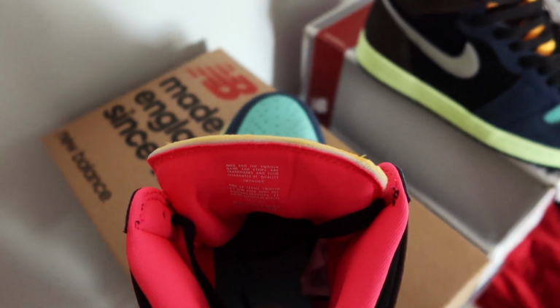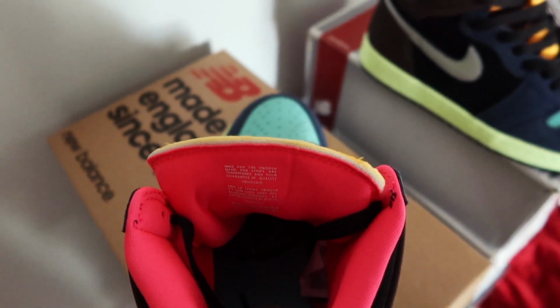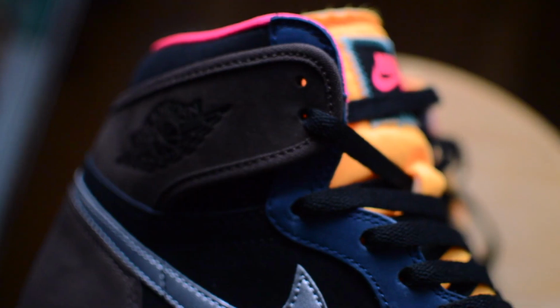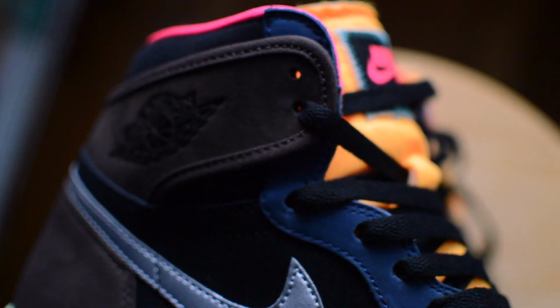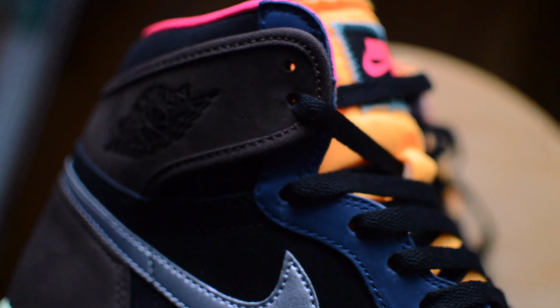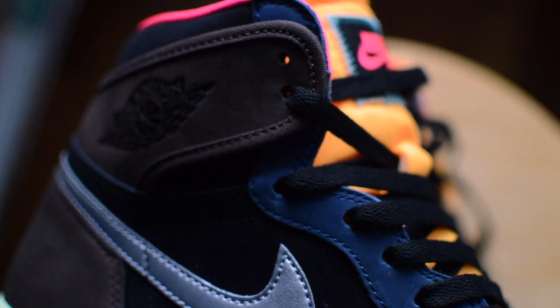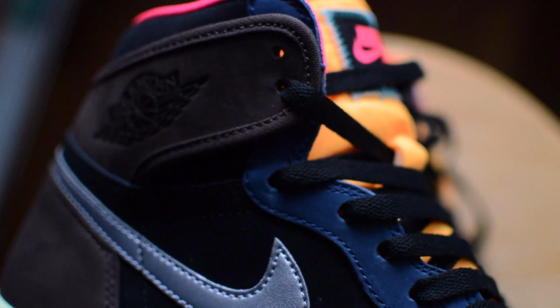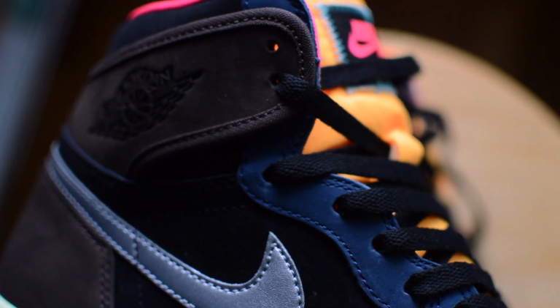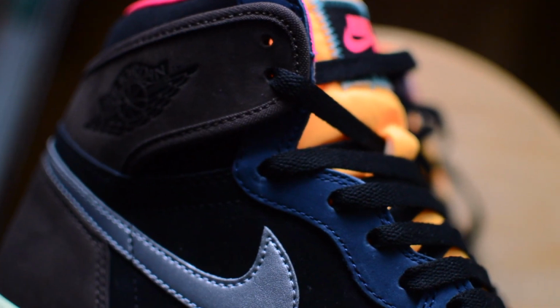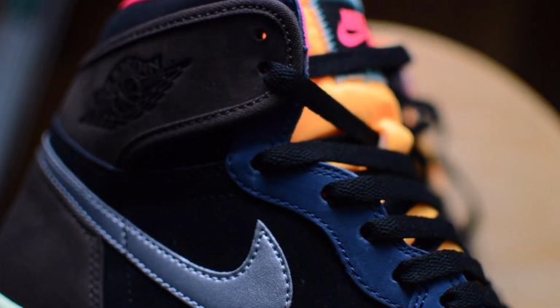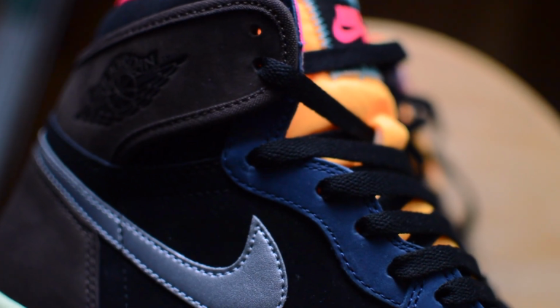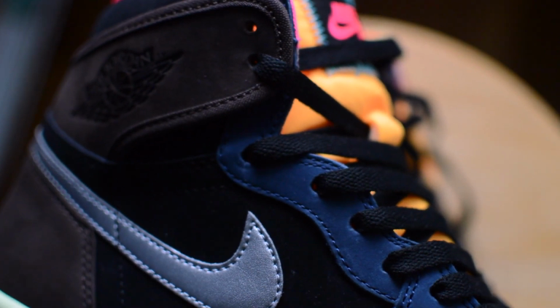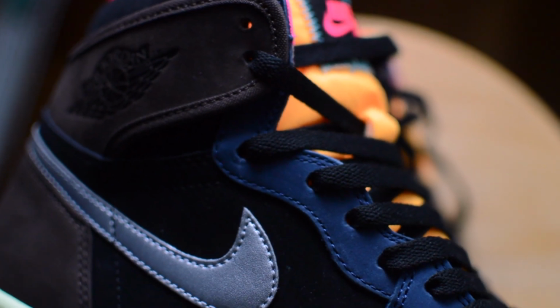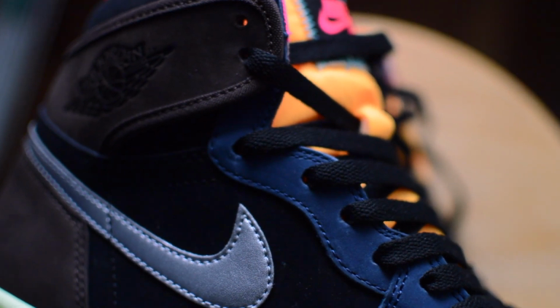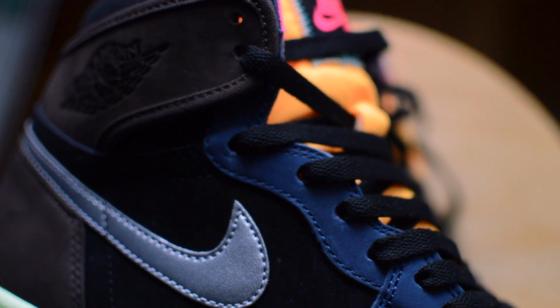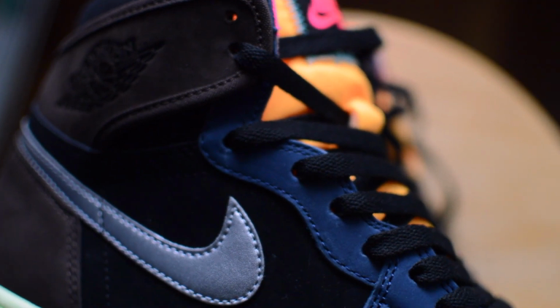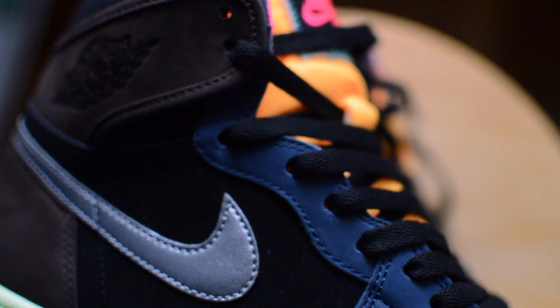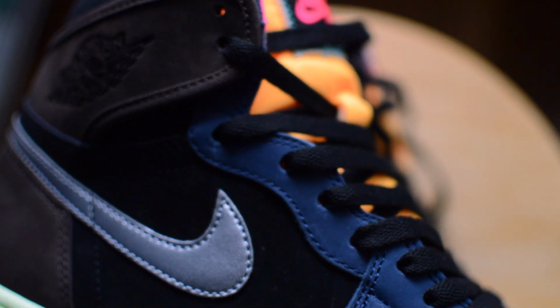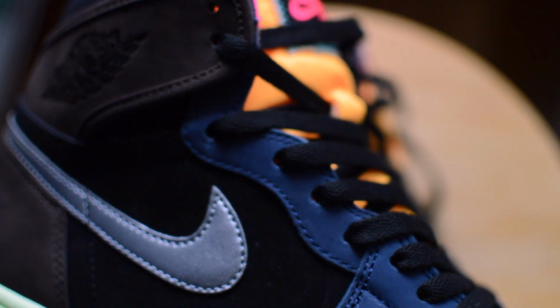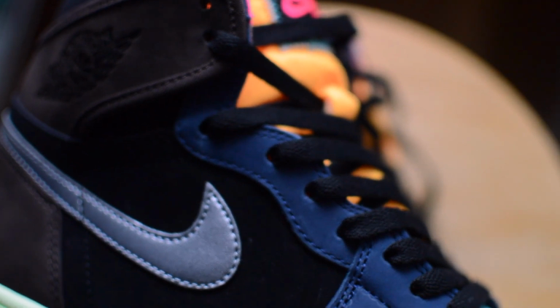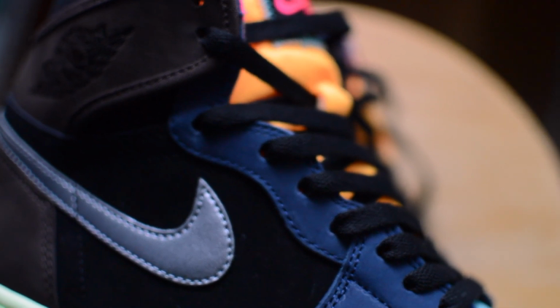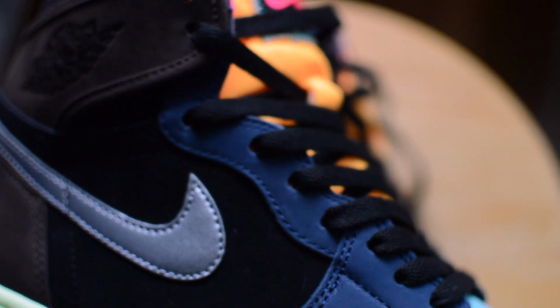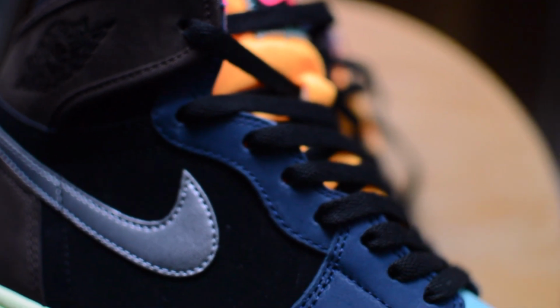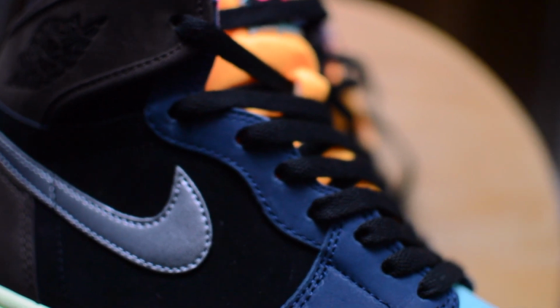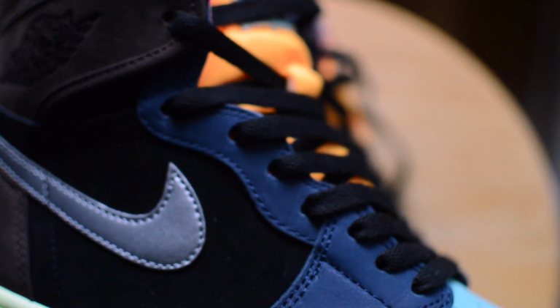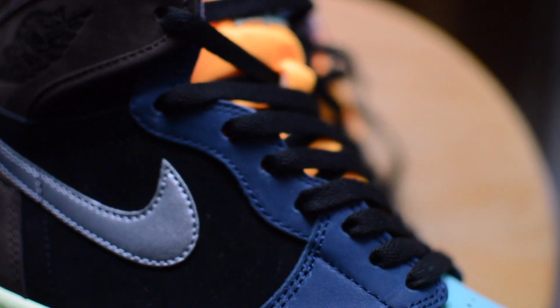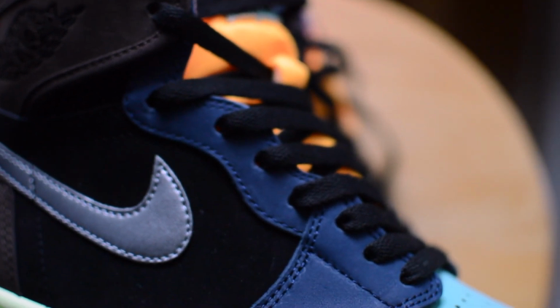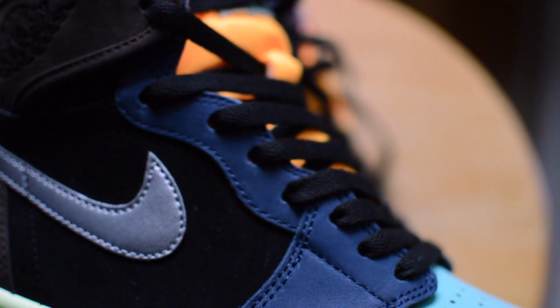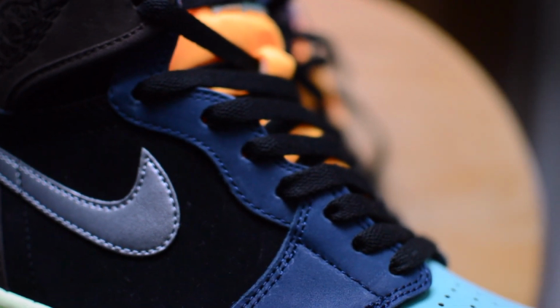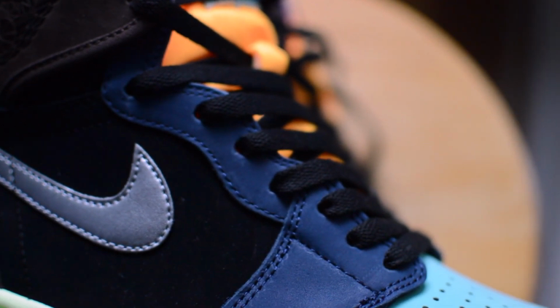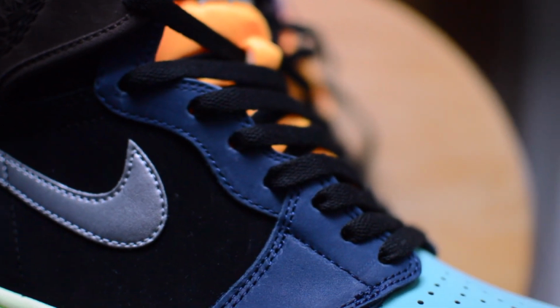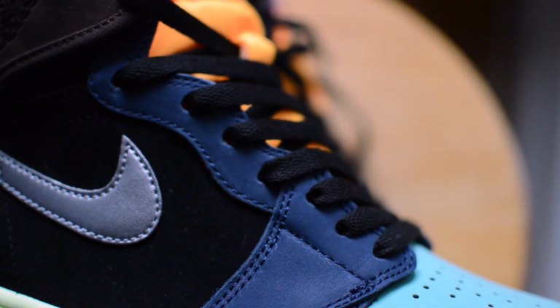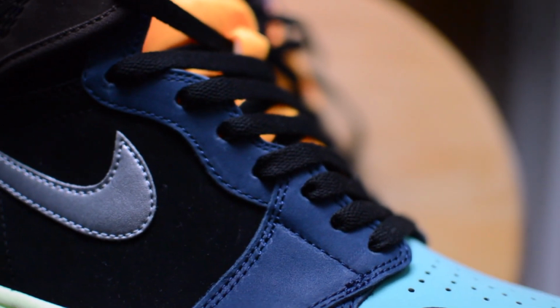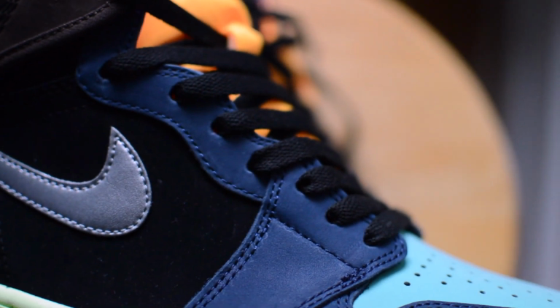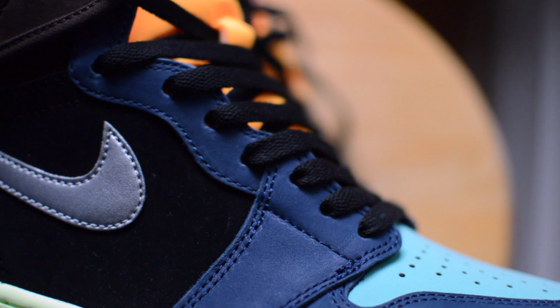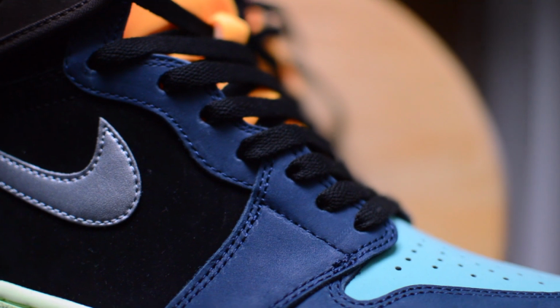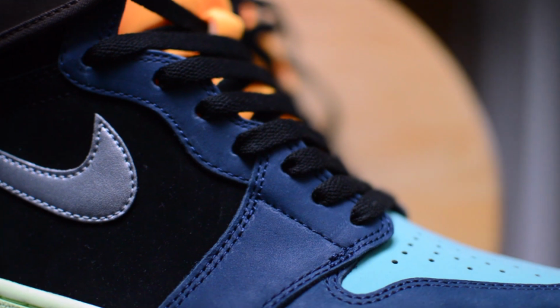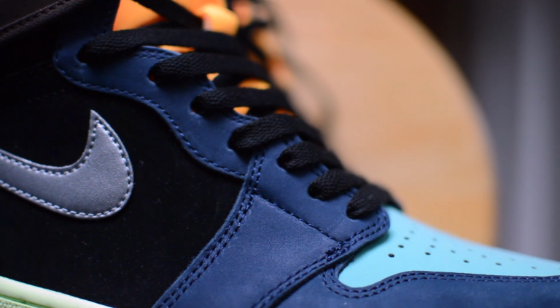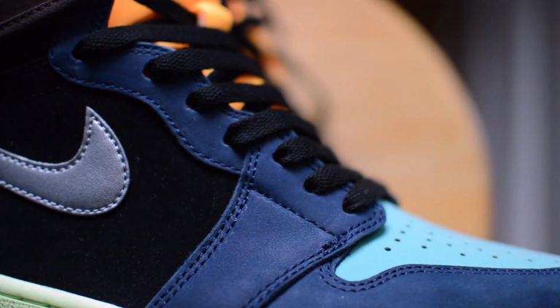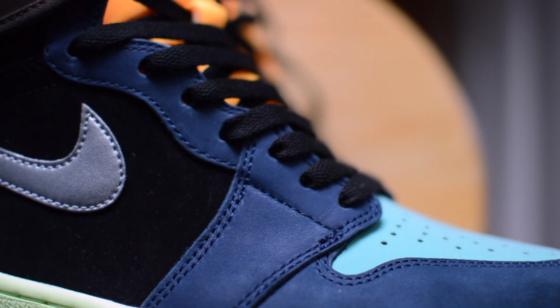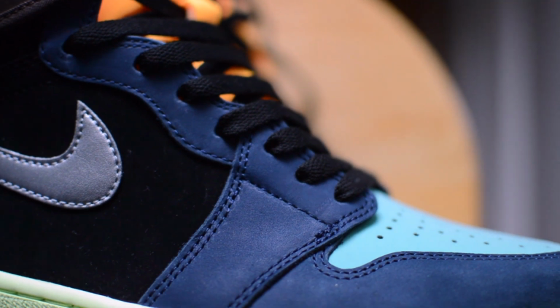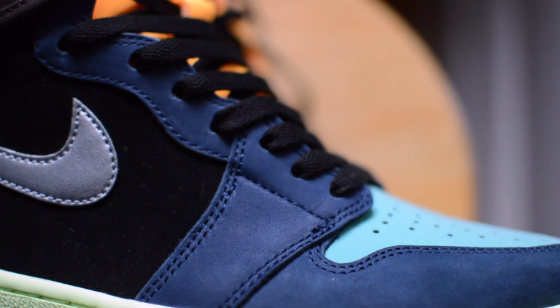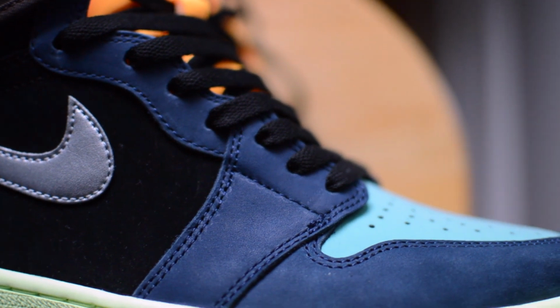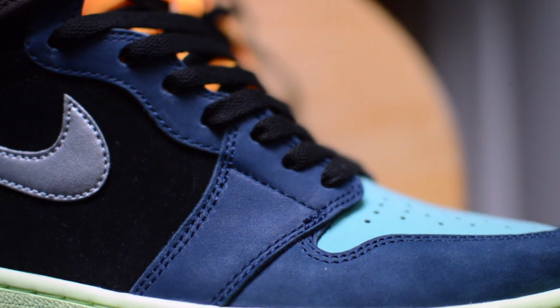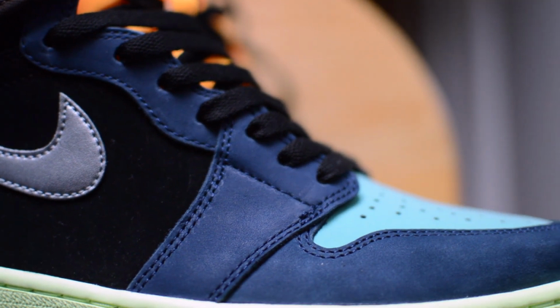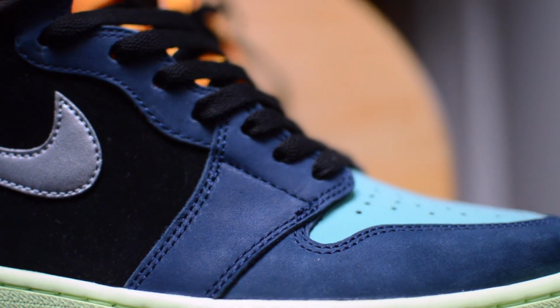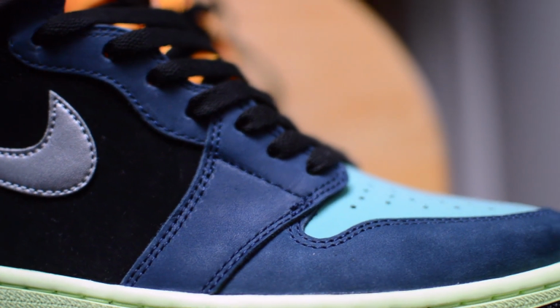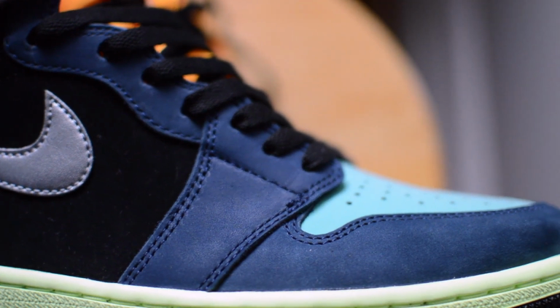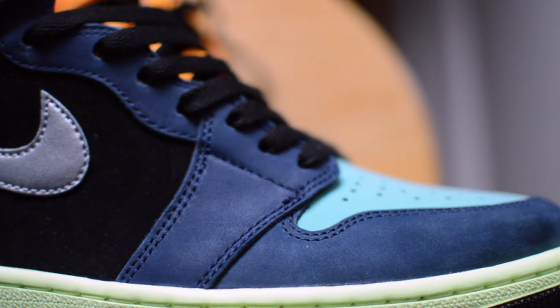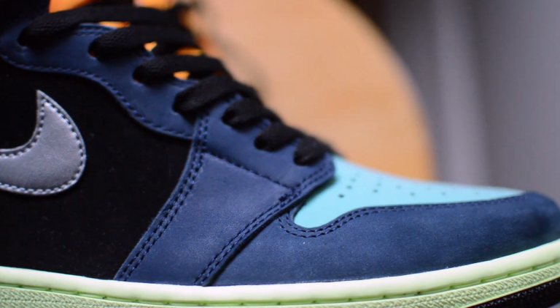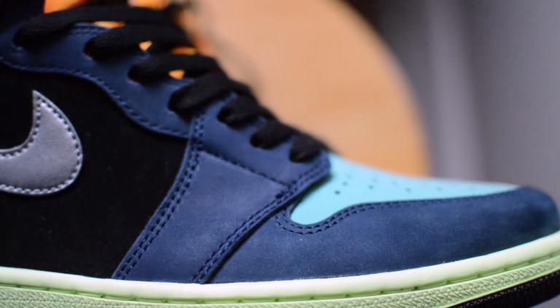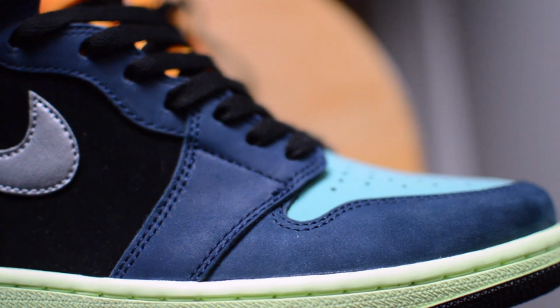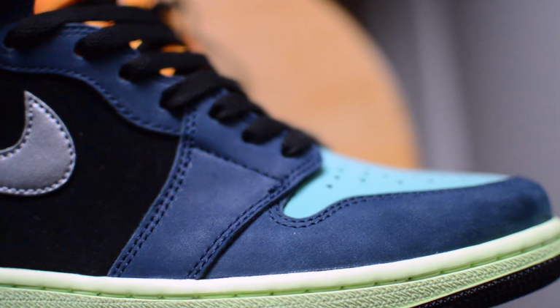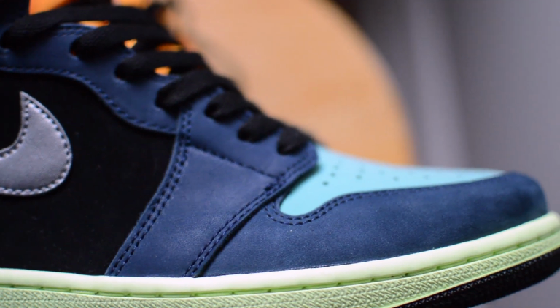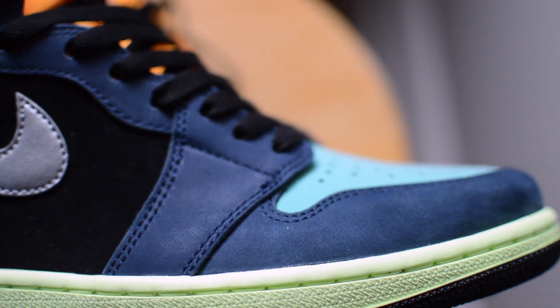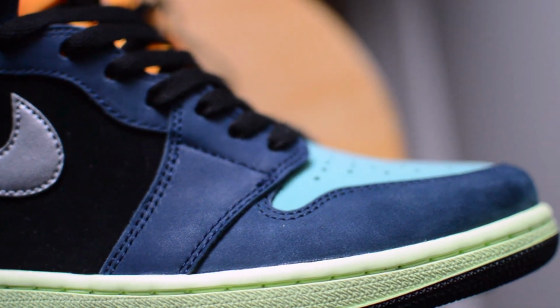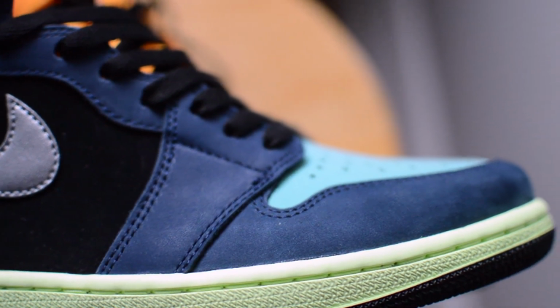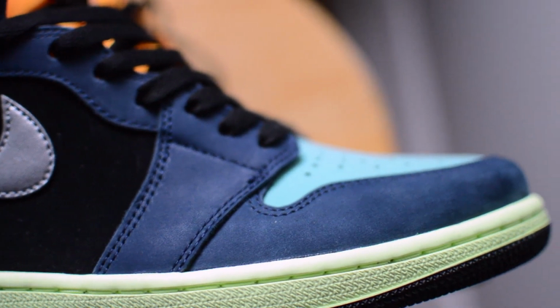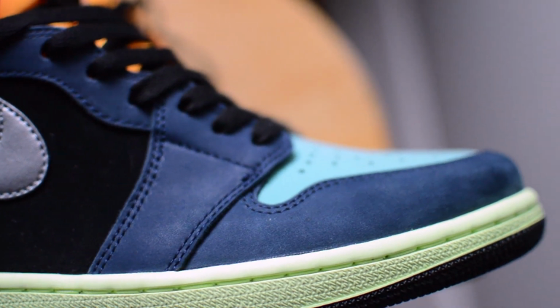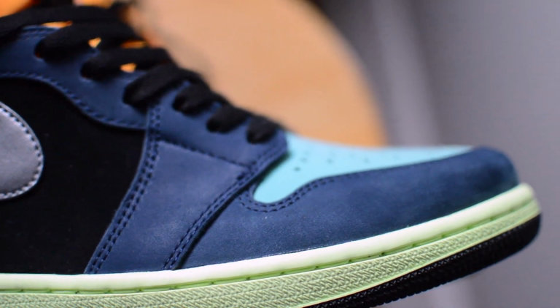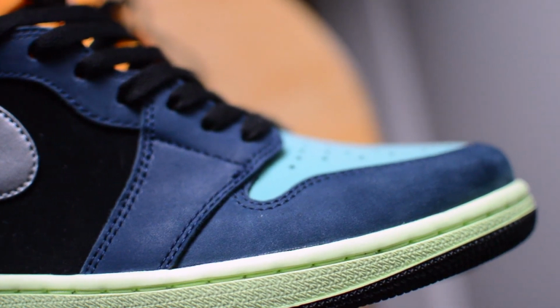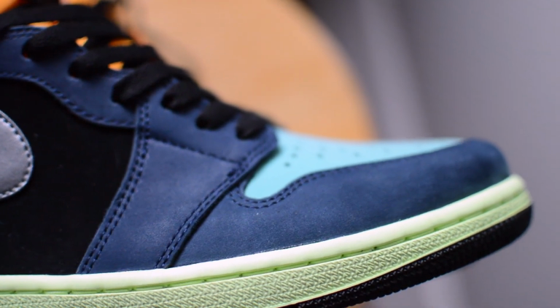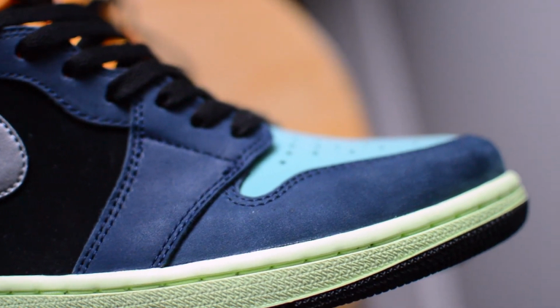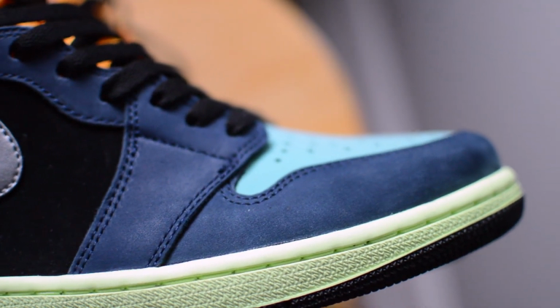Back to the various colors on the shoe, there's a navy blue — perhaps a midnight navy — at the eyestay and around the toe cap.